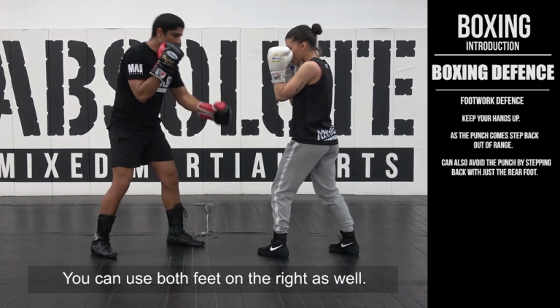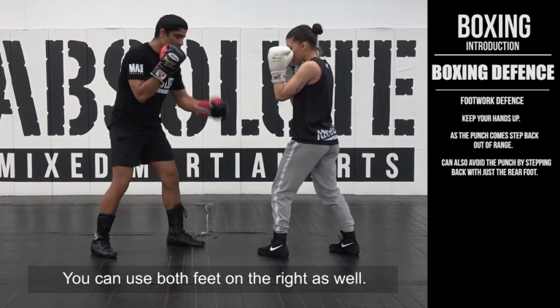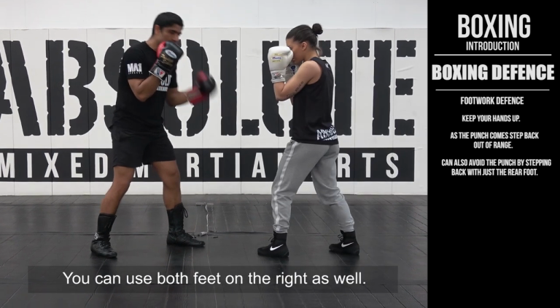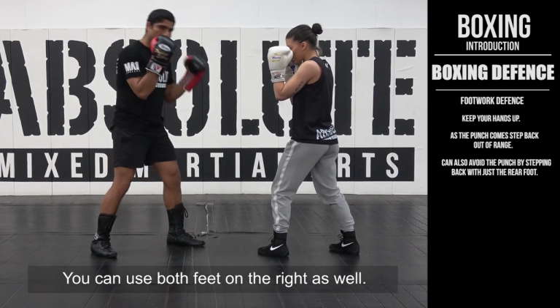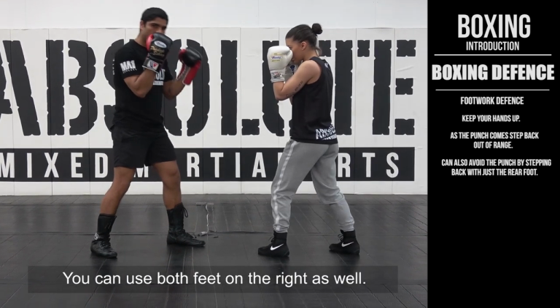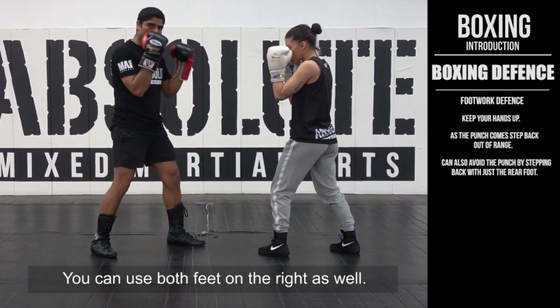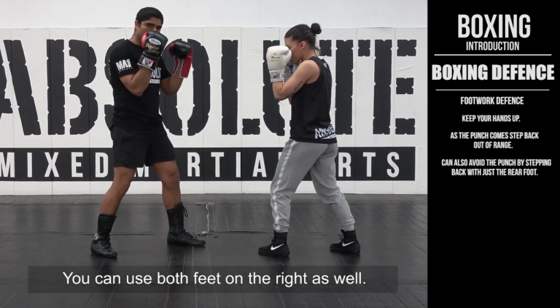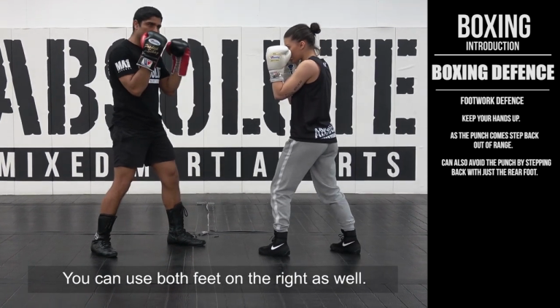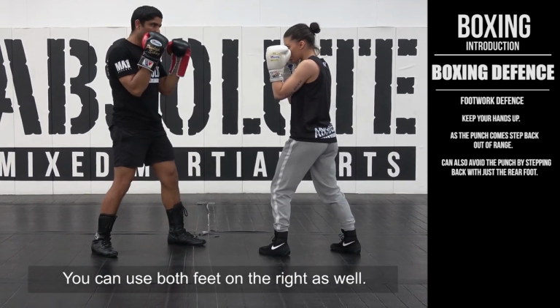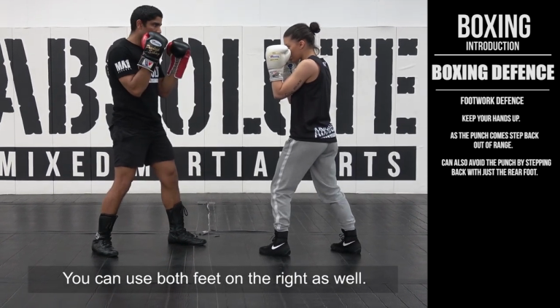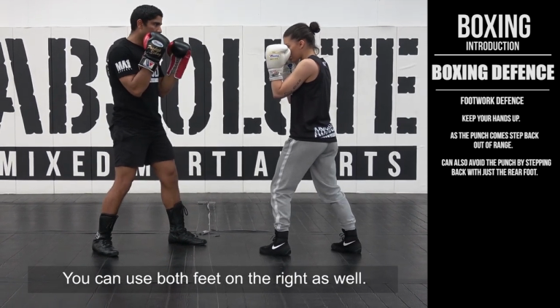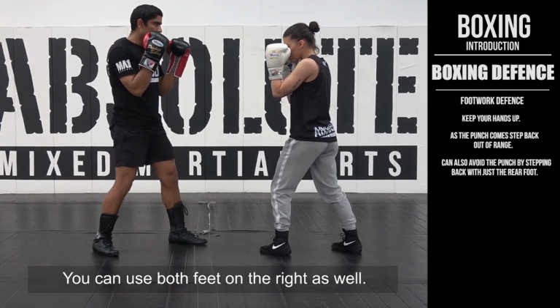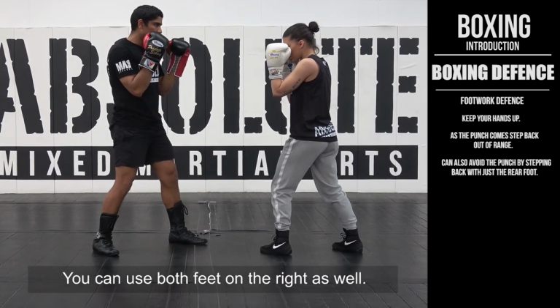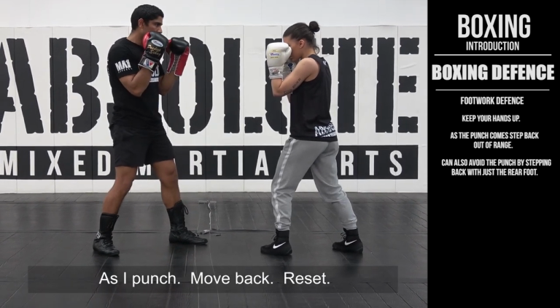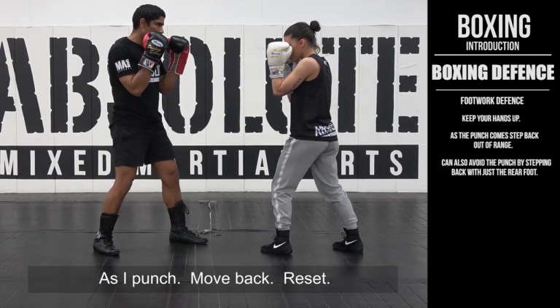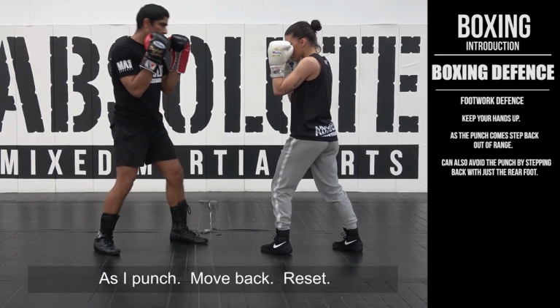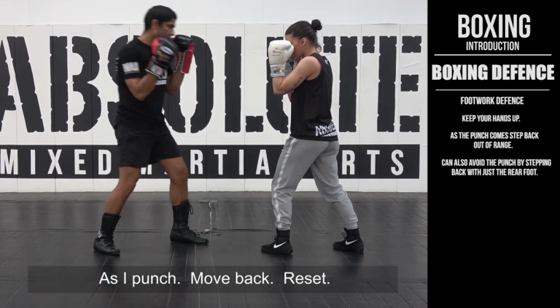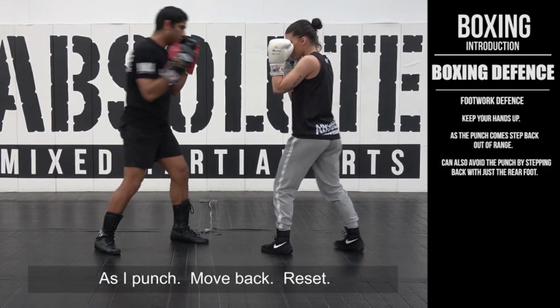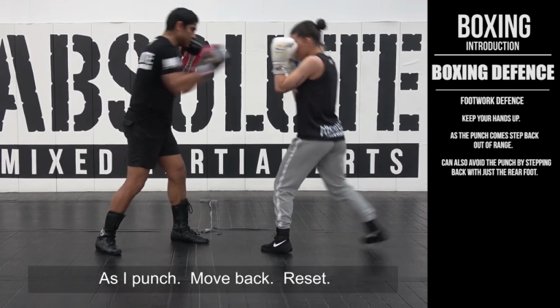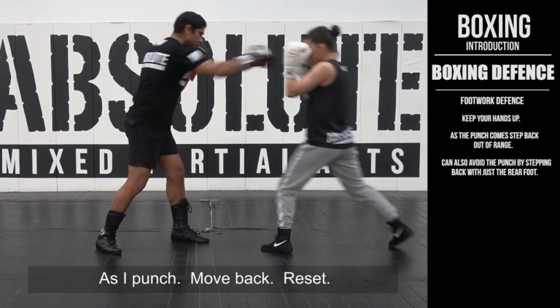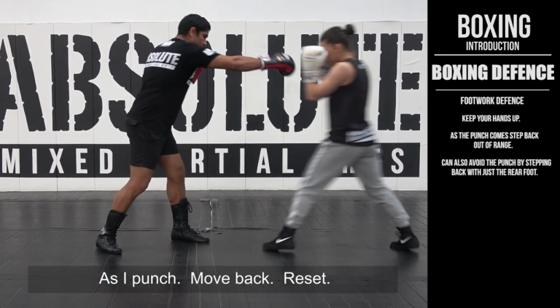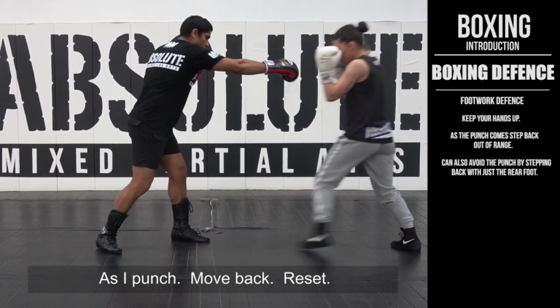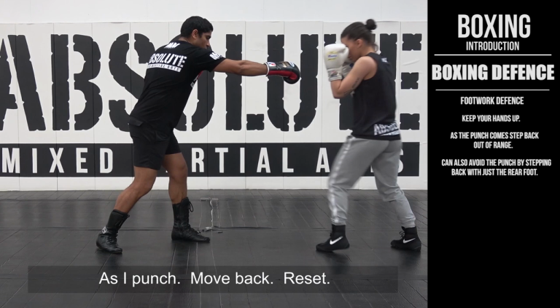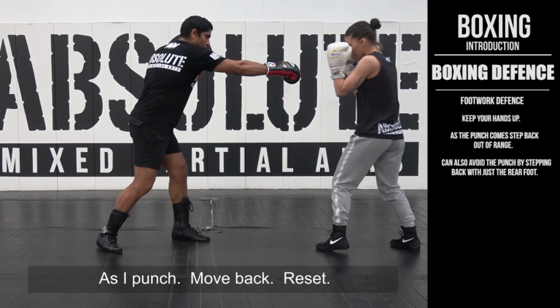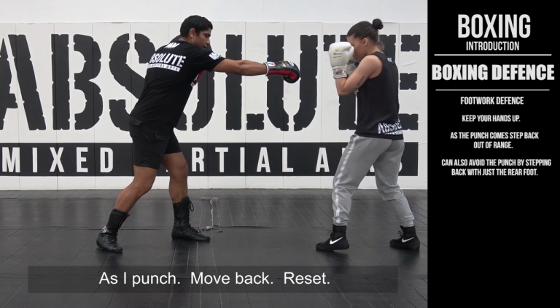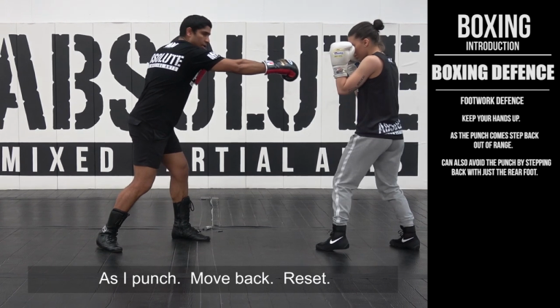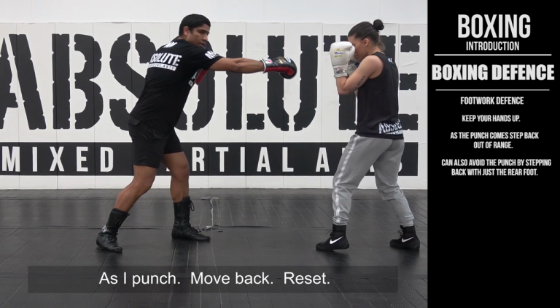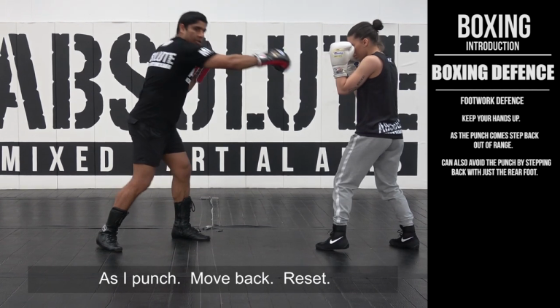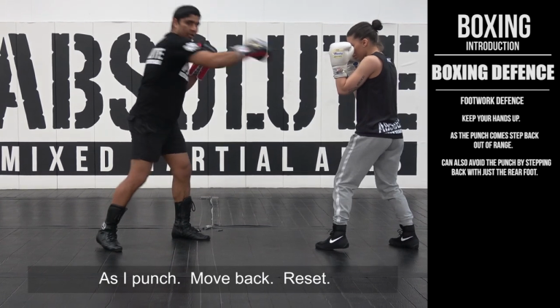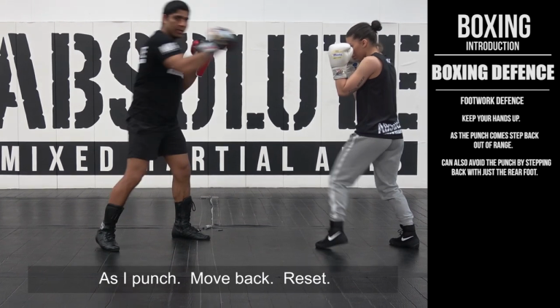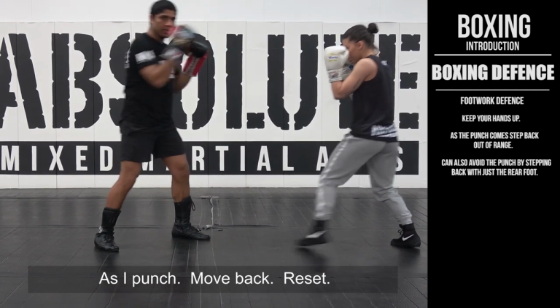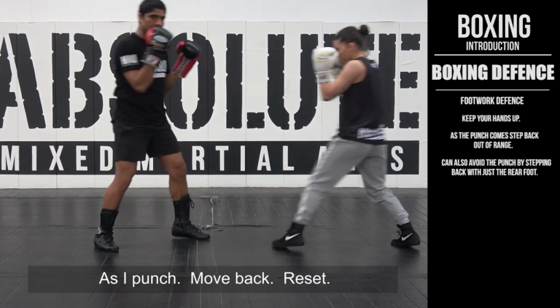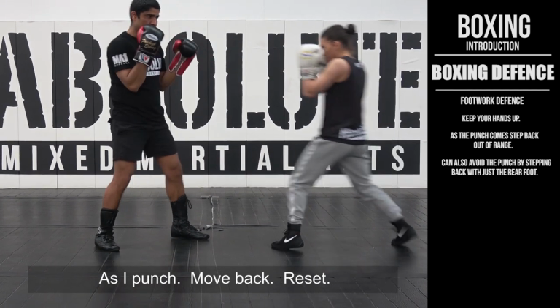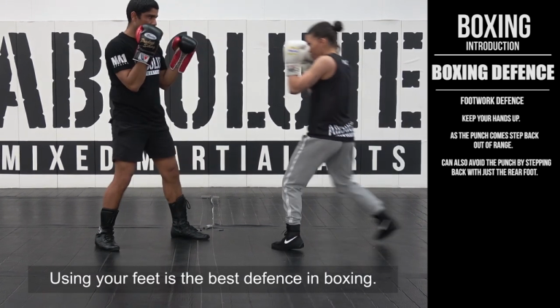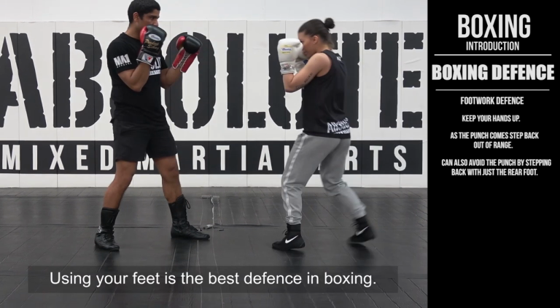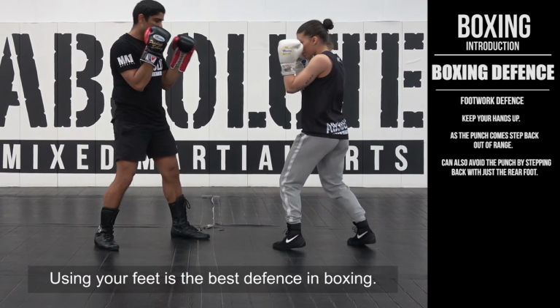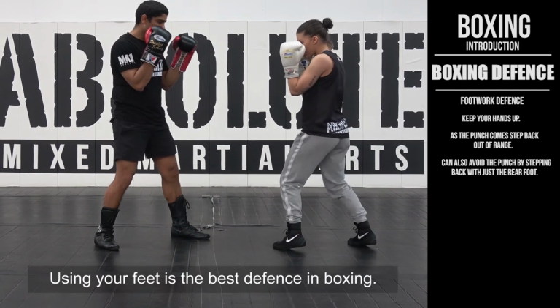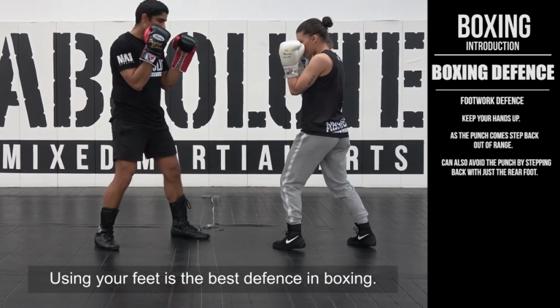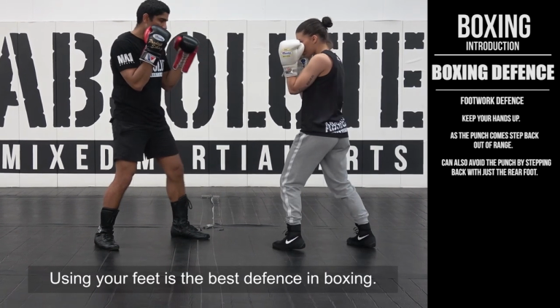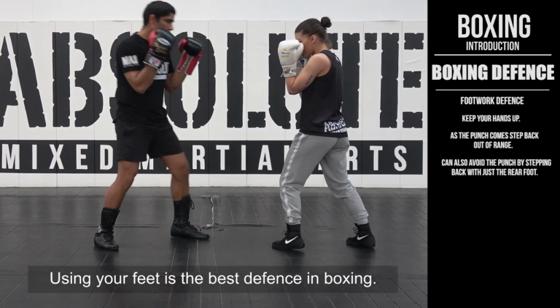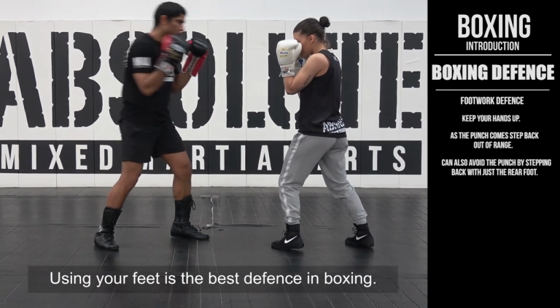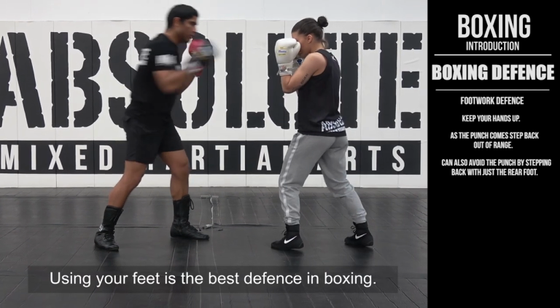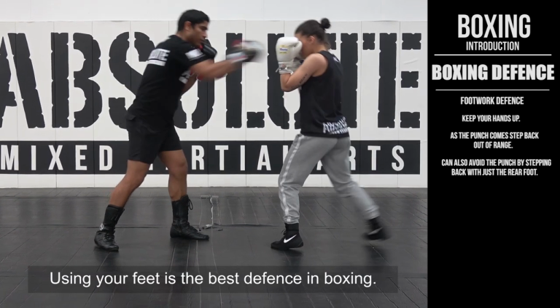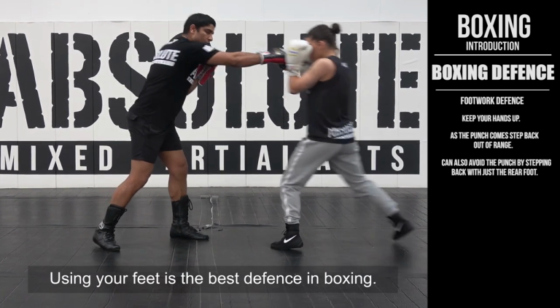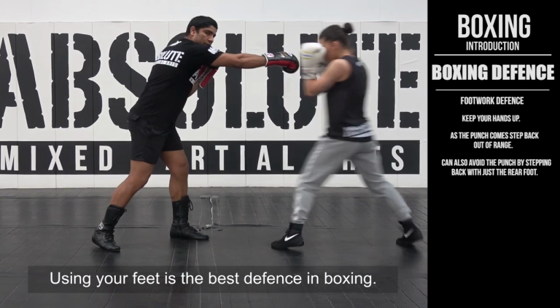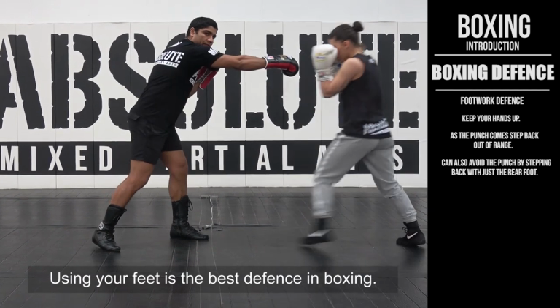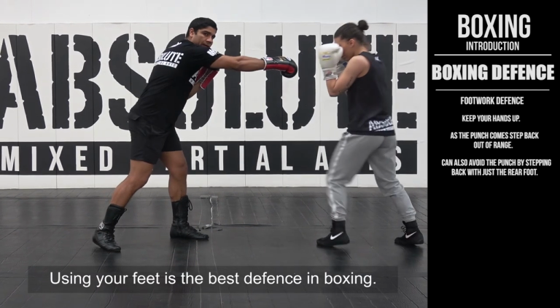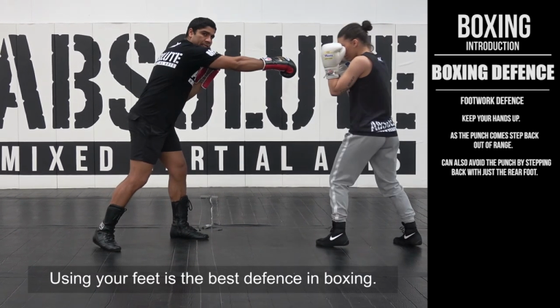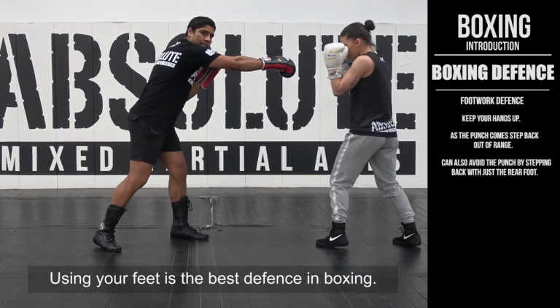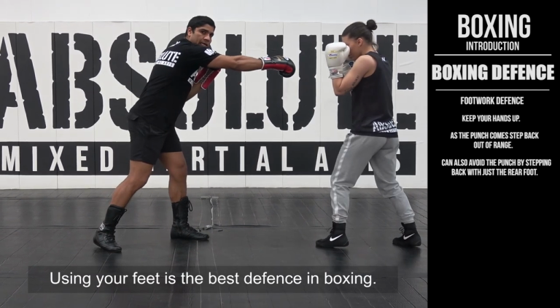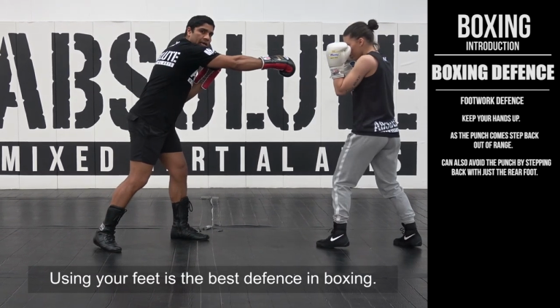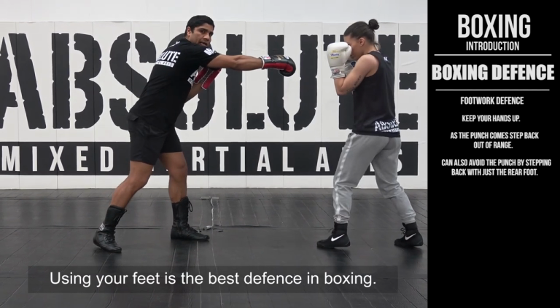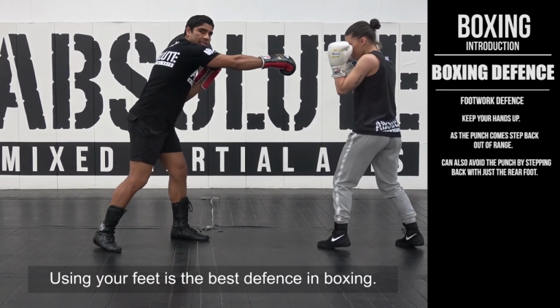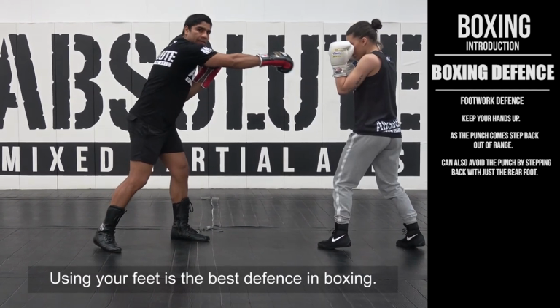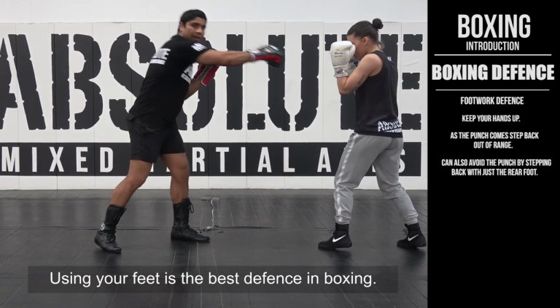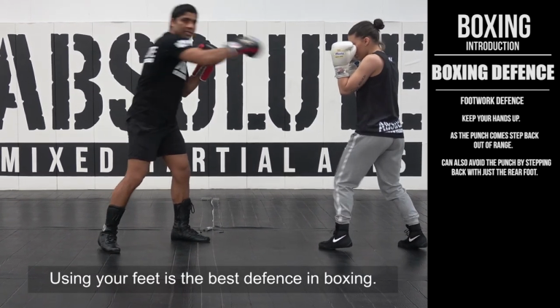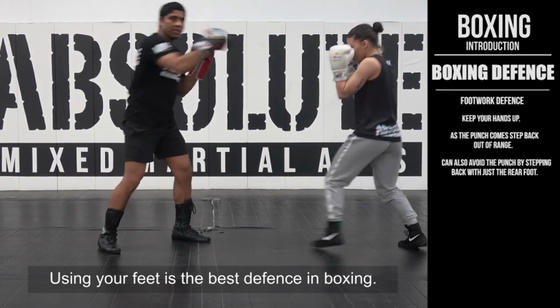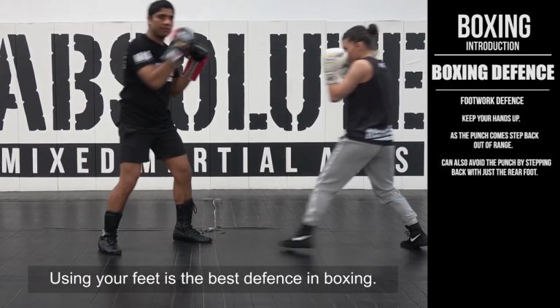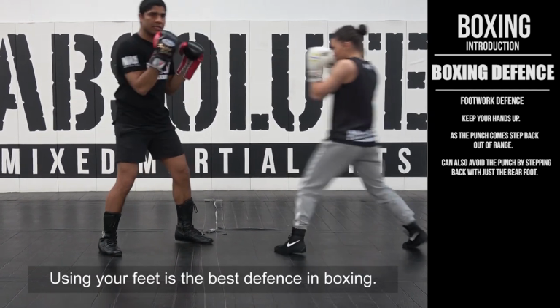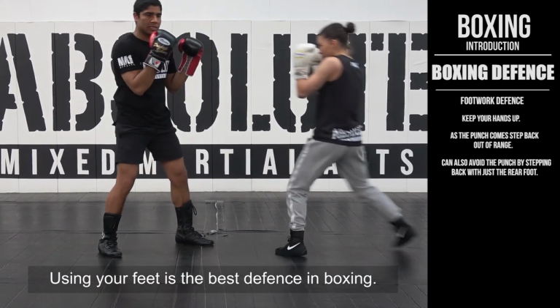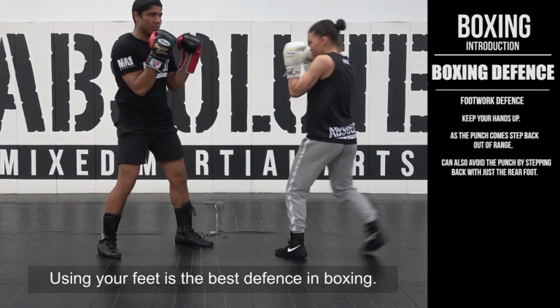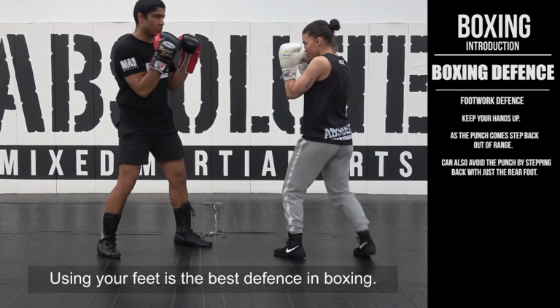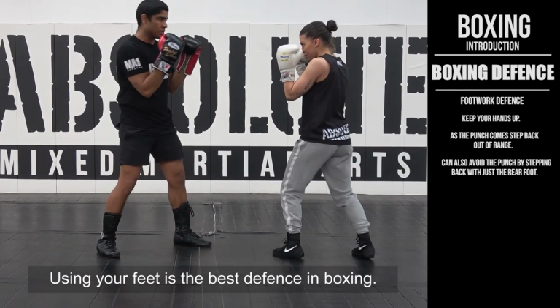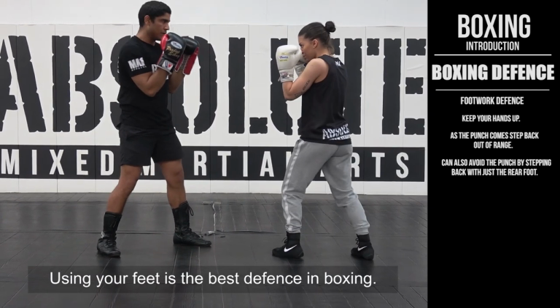You can use both feet on the right as well — punch, move back, raise it. So using your foot defense, it's the best defense in boxing.